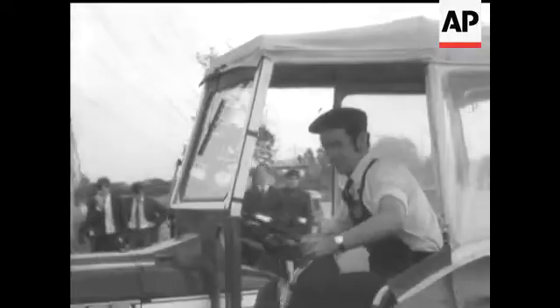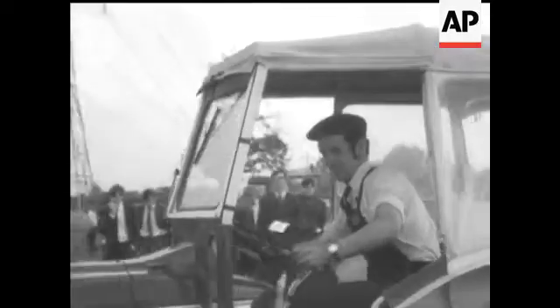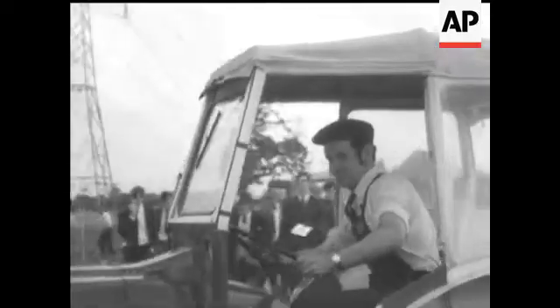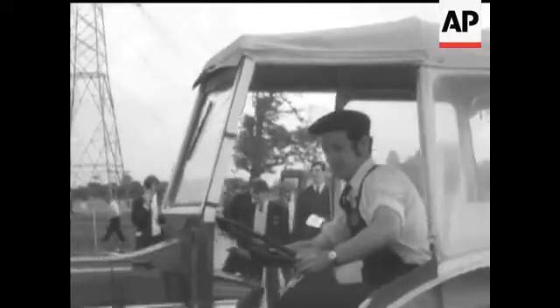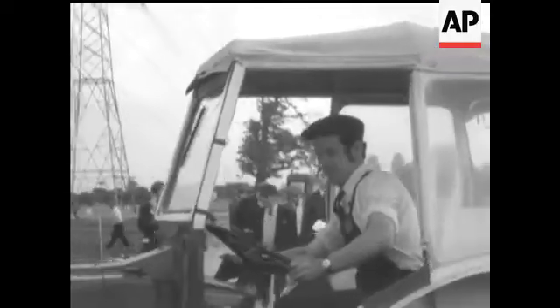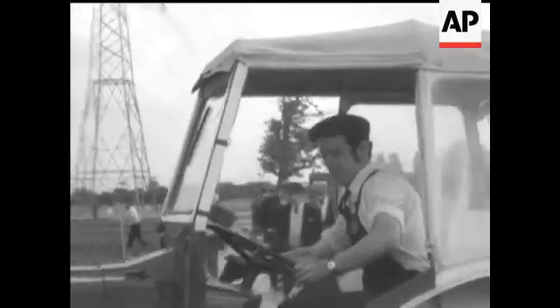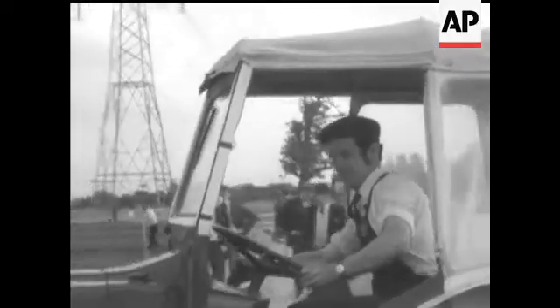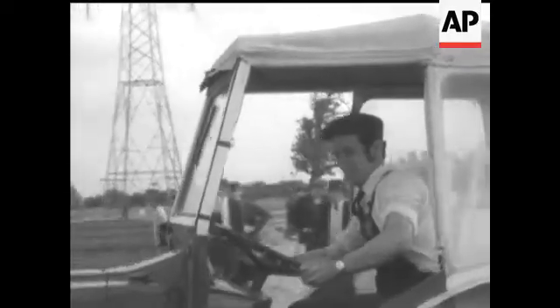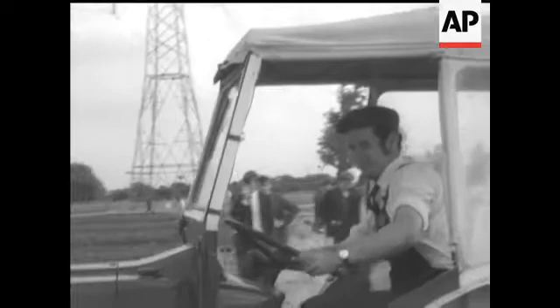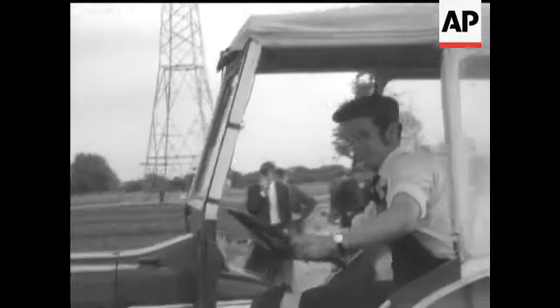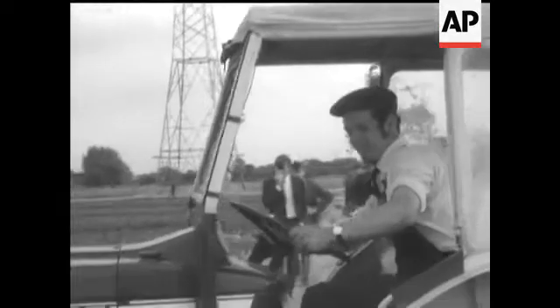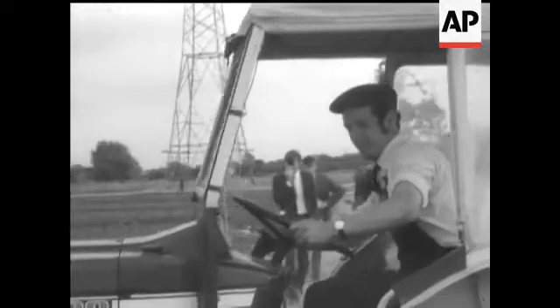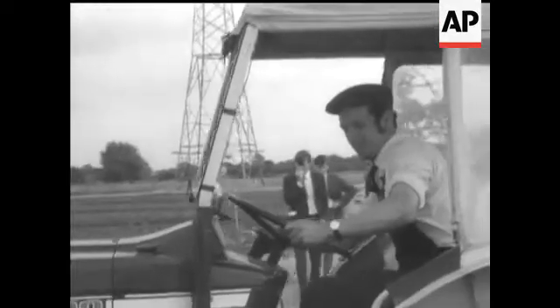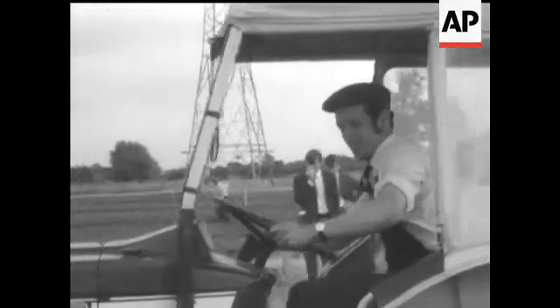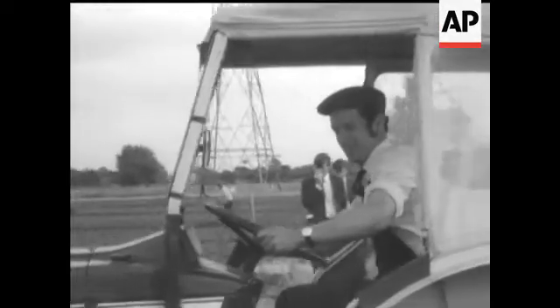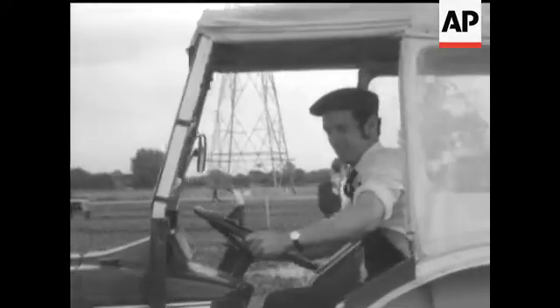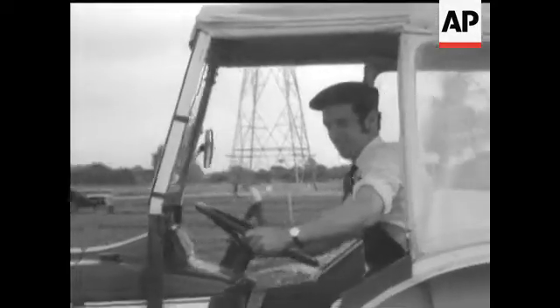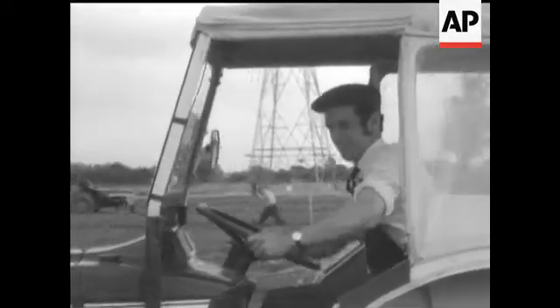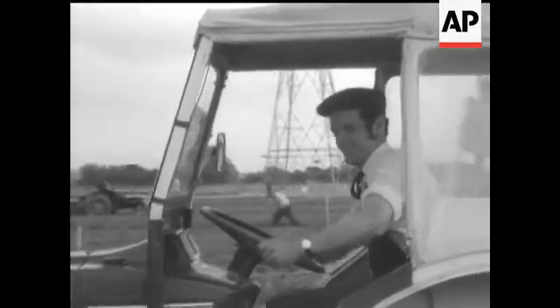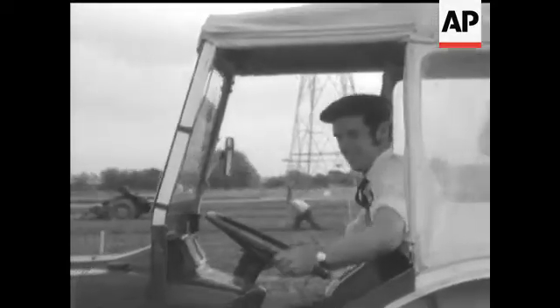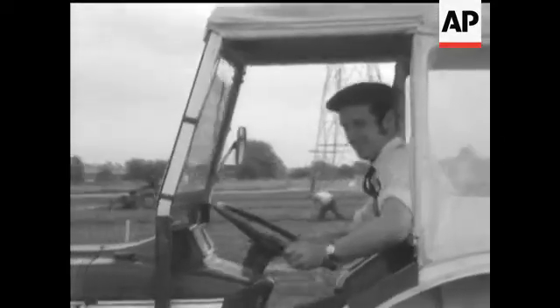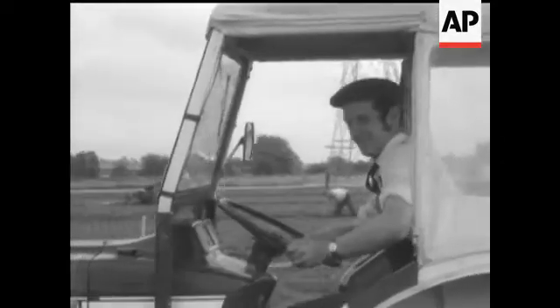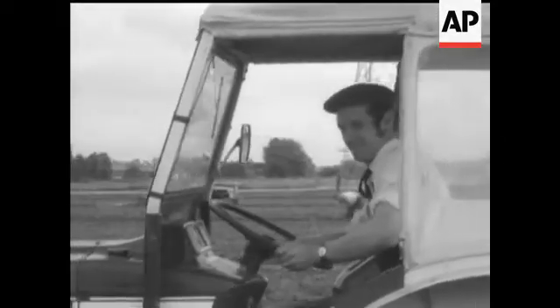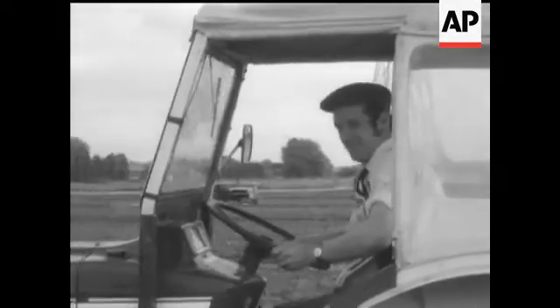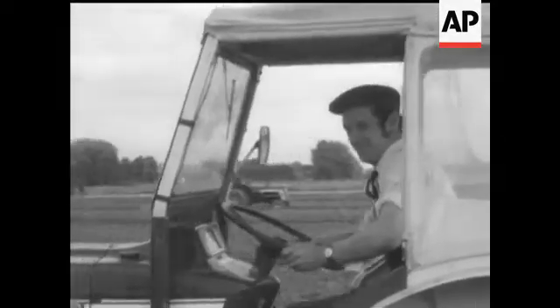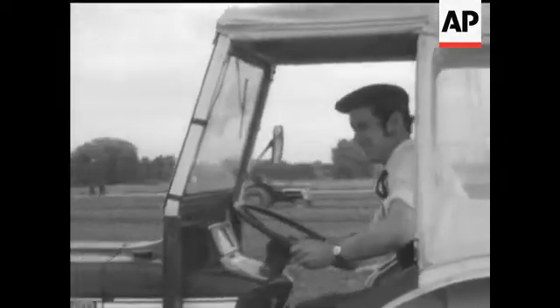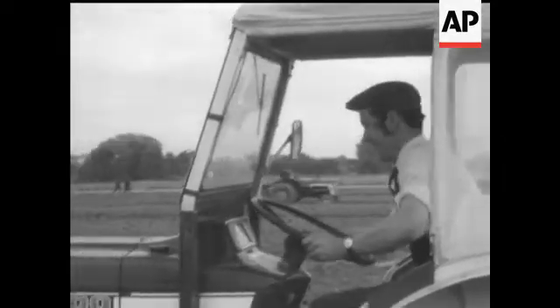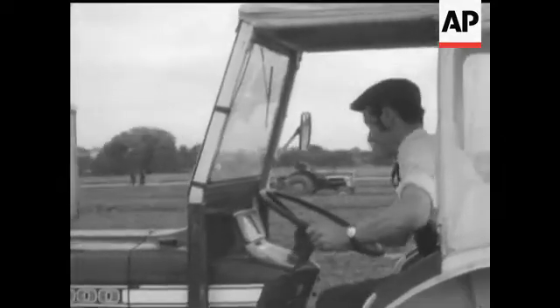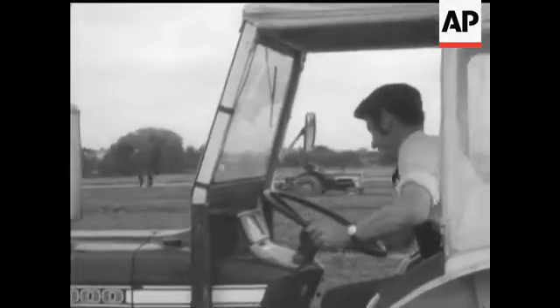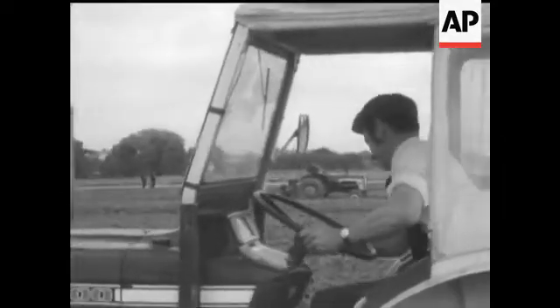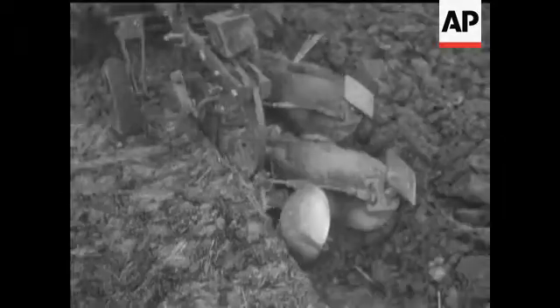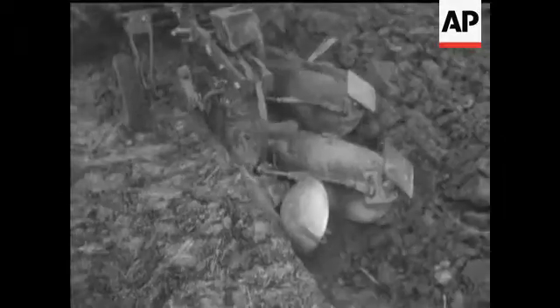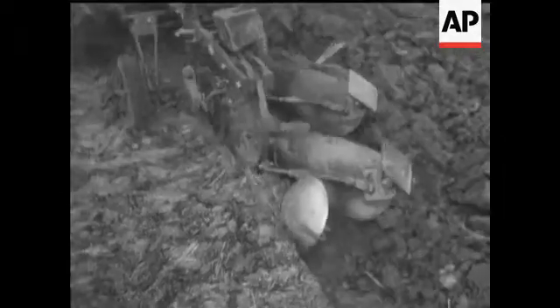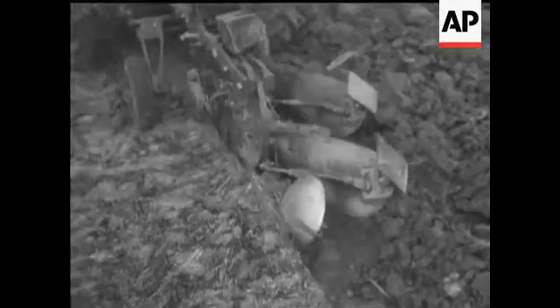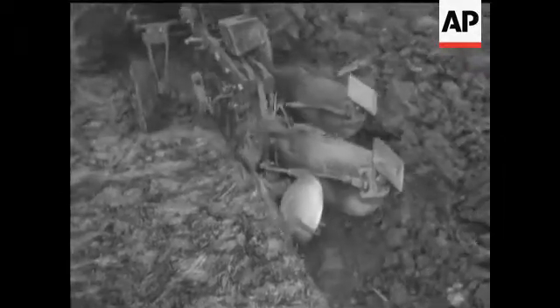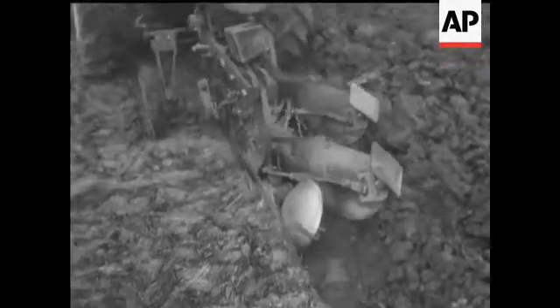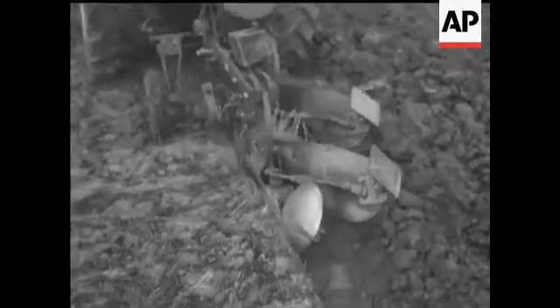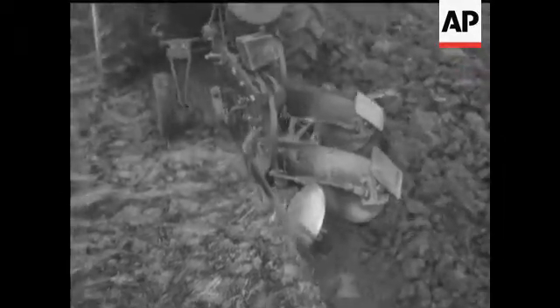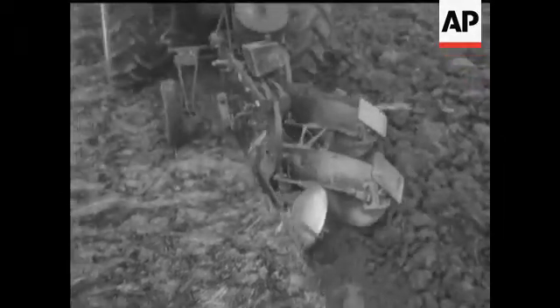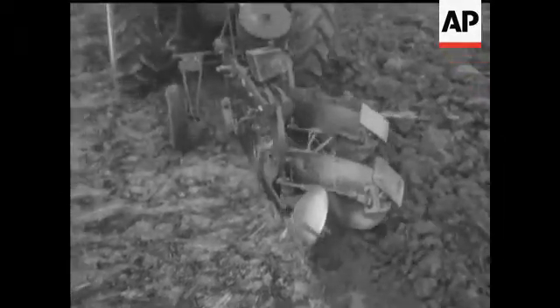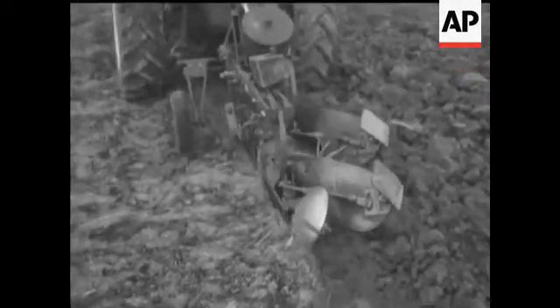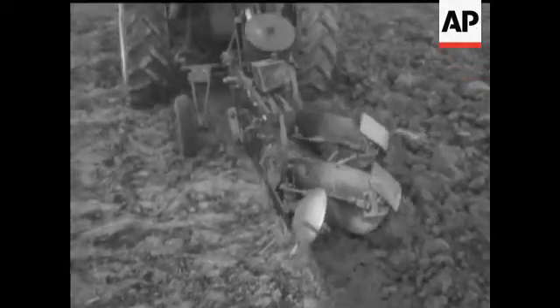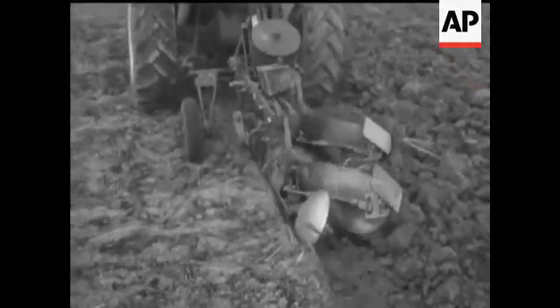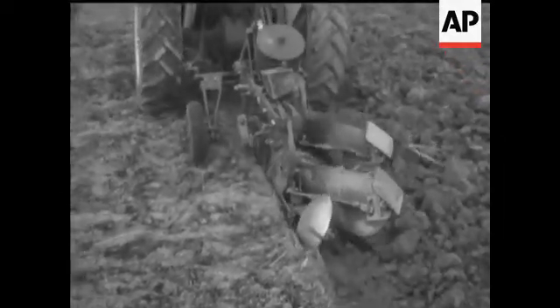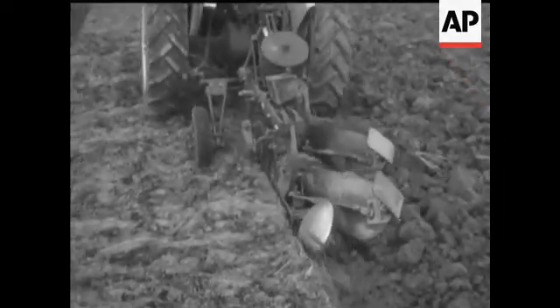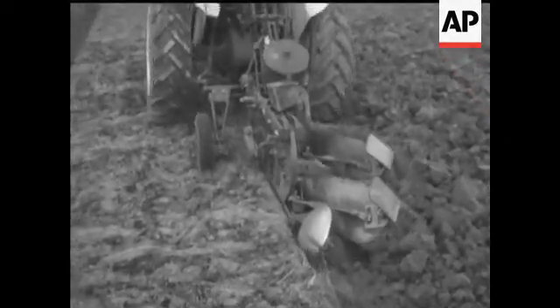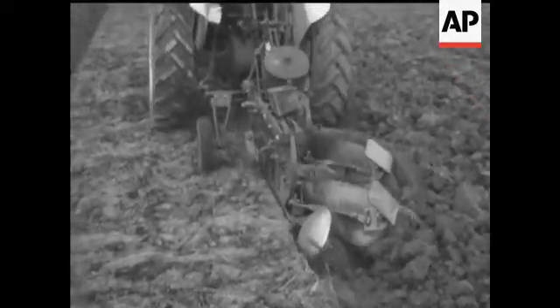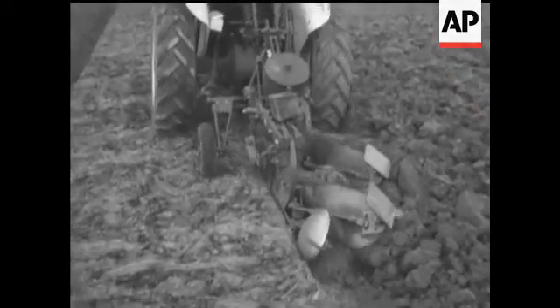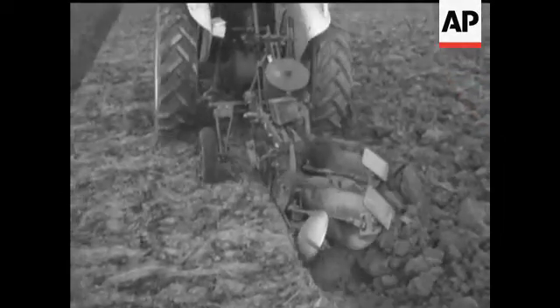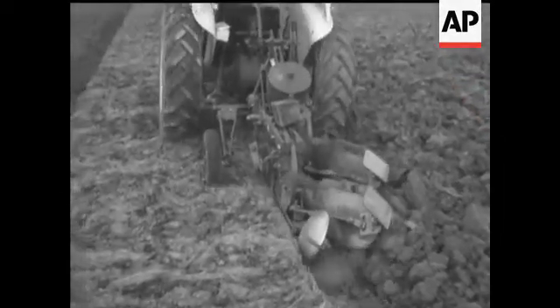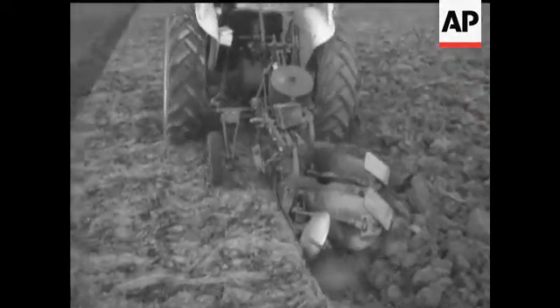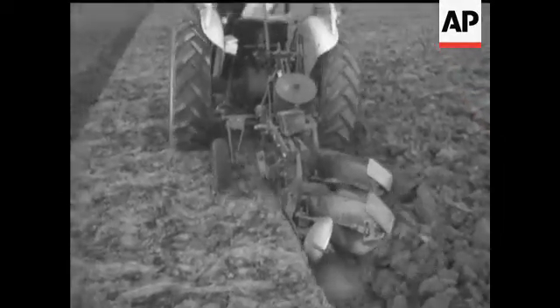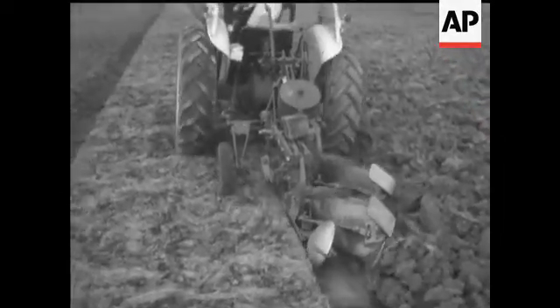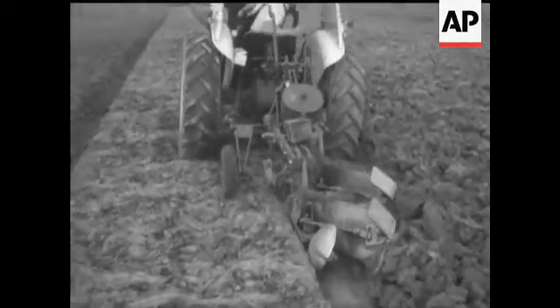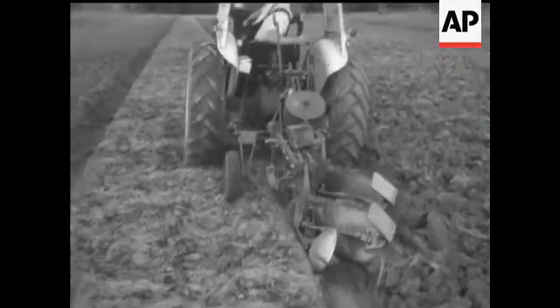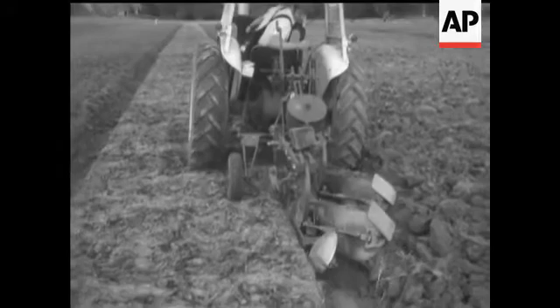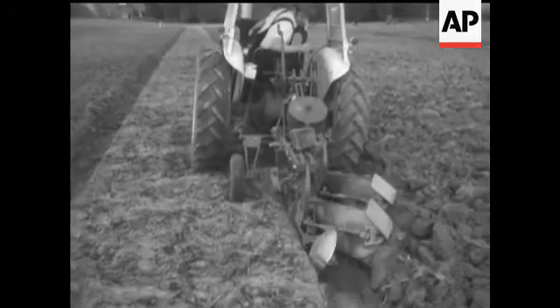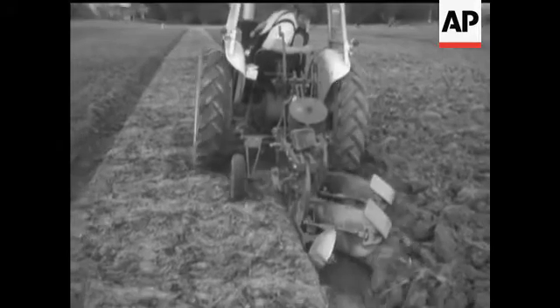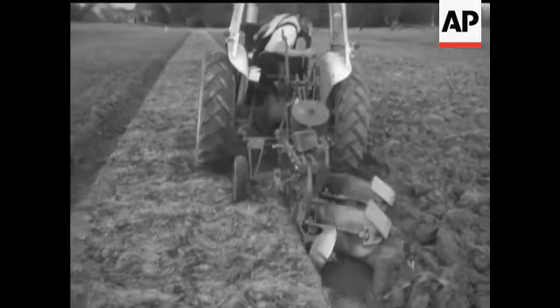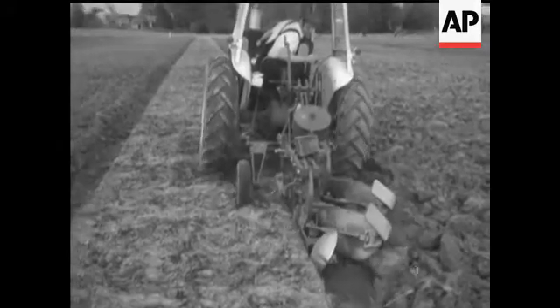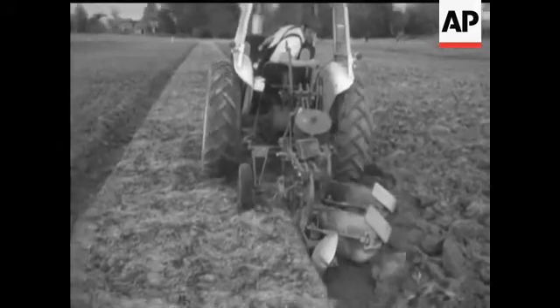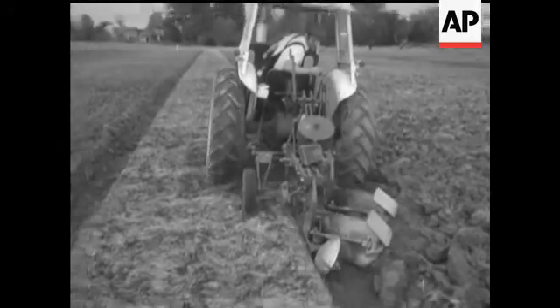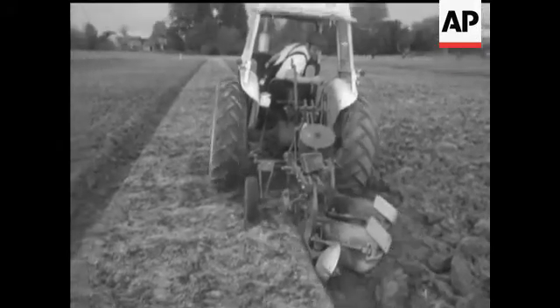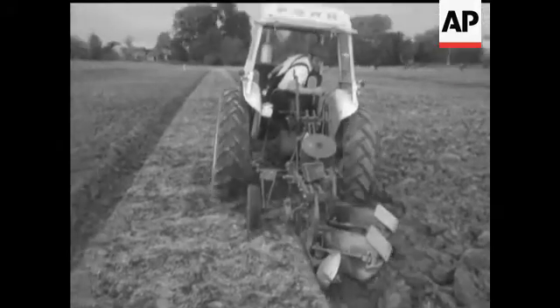The primary object of ploughing is to break up the soil, so exposing large areas to the weather and forming a new seedbed.